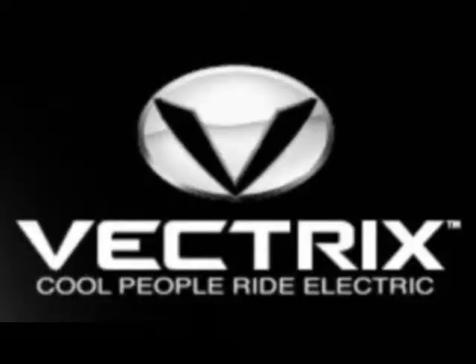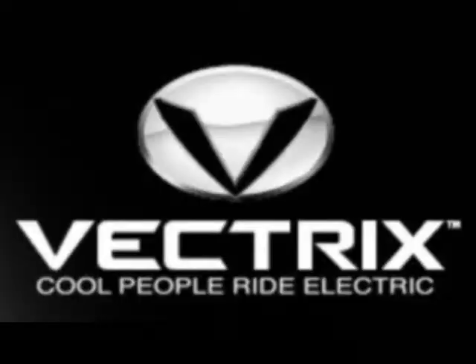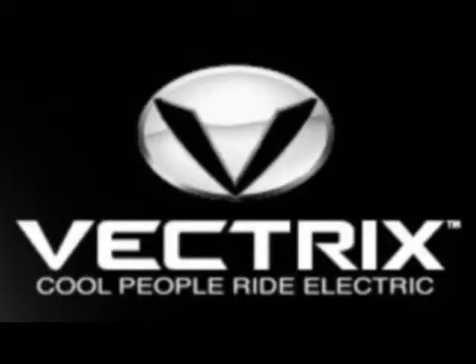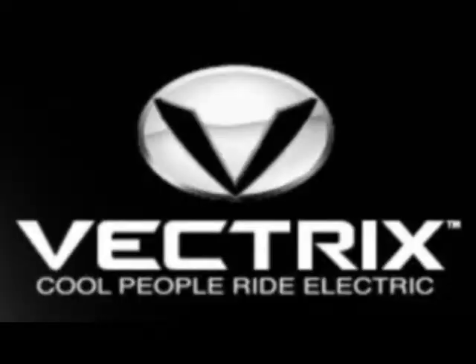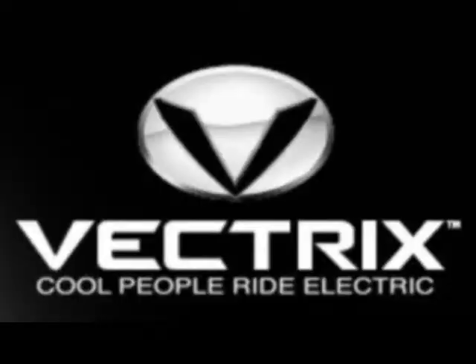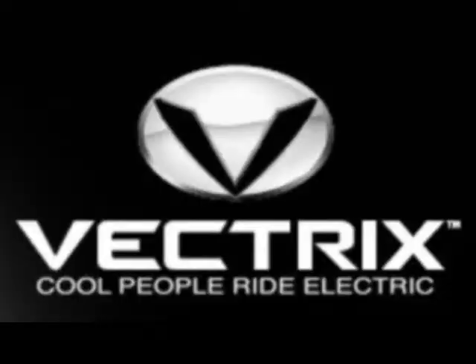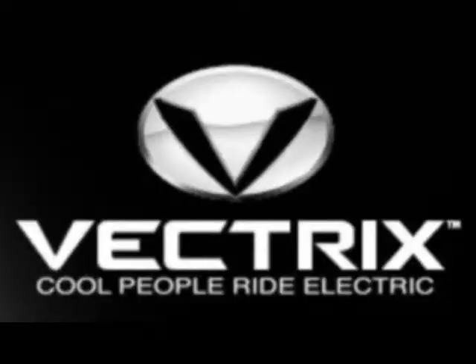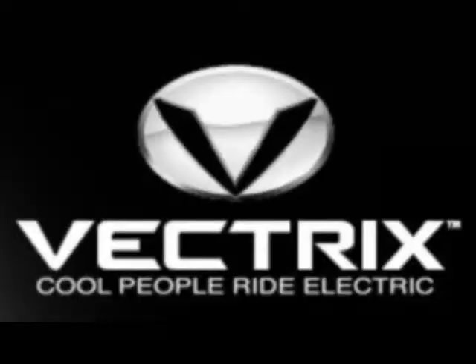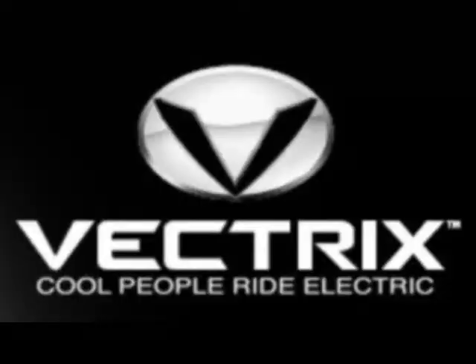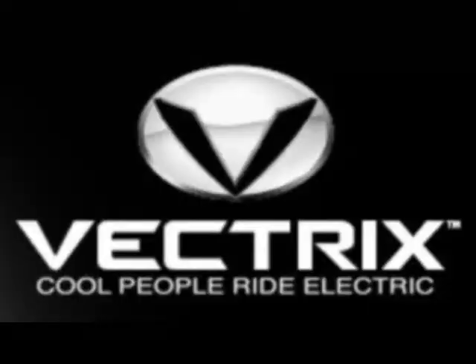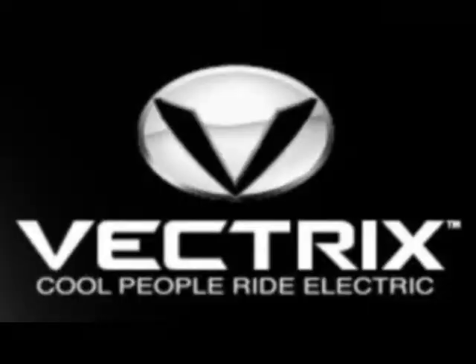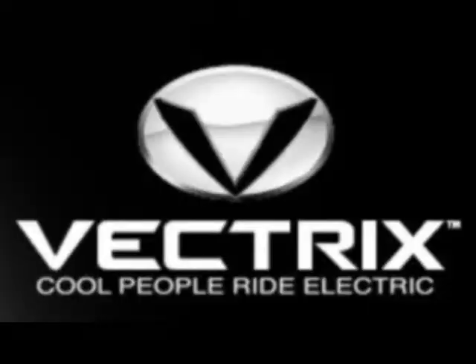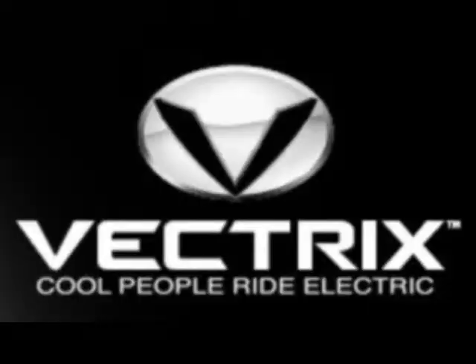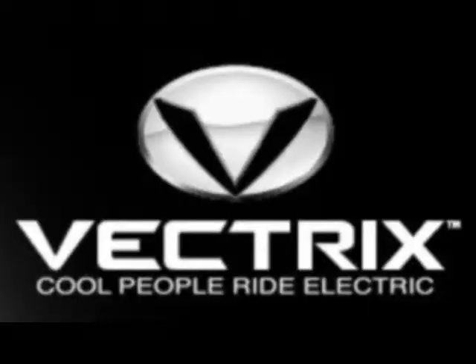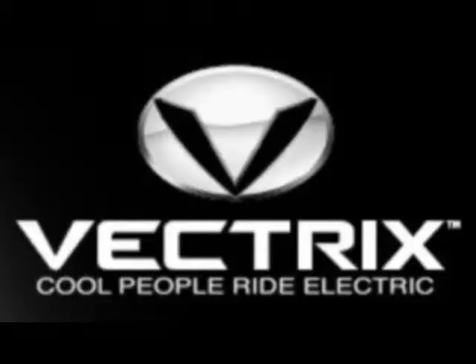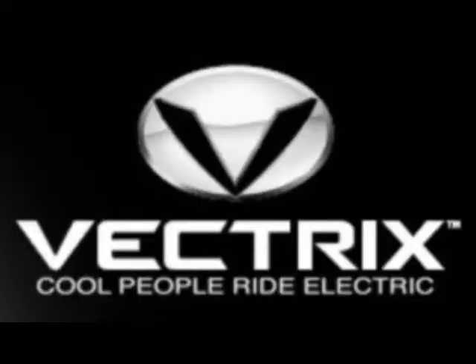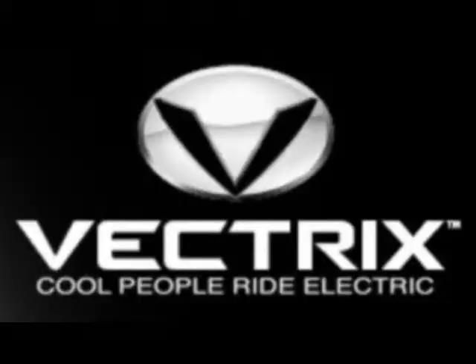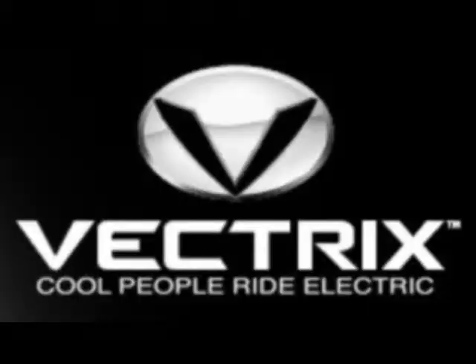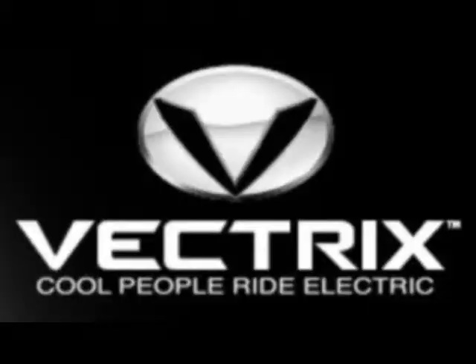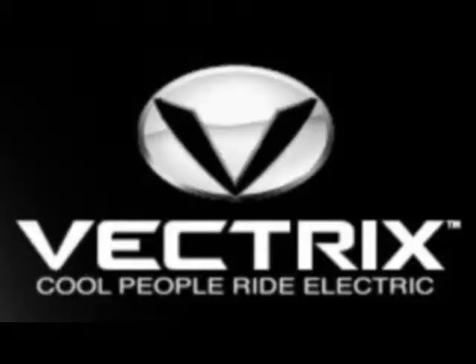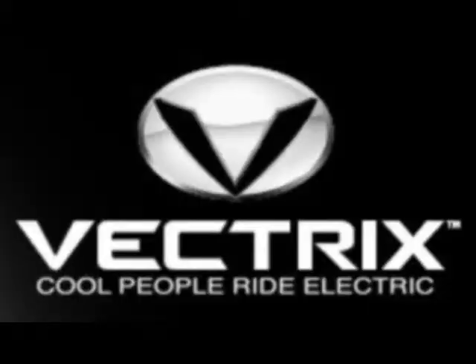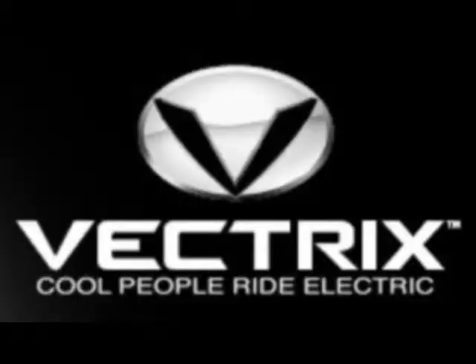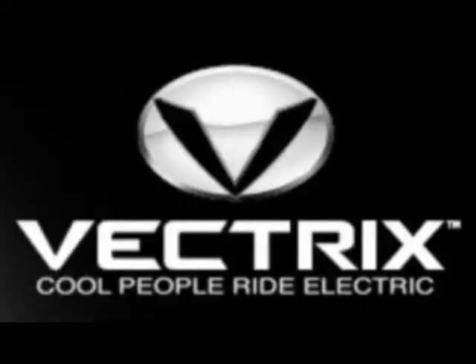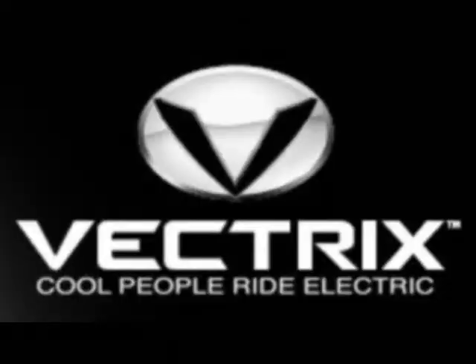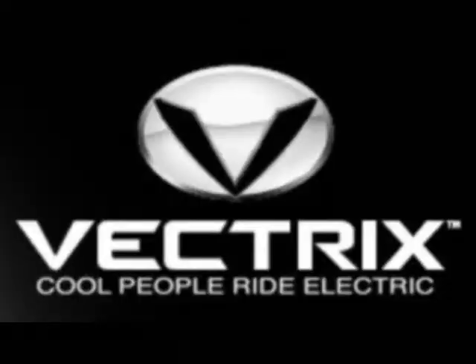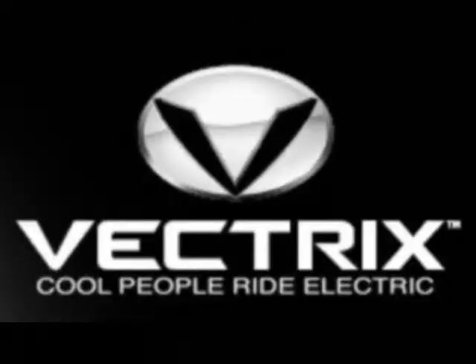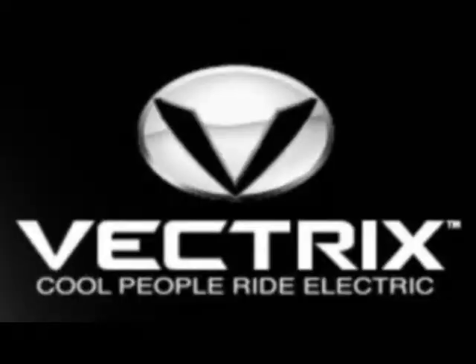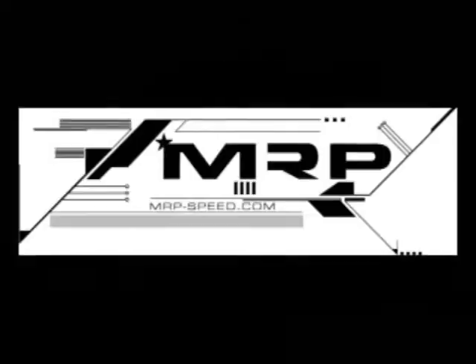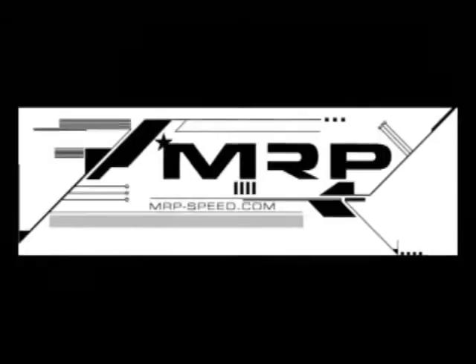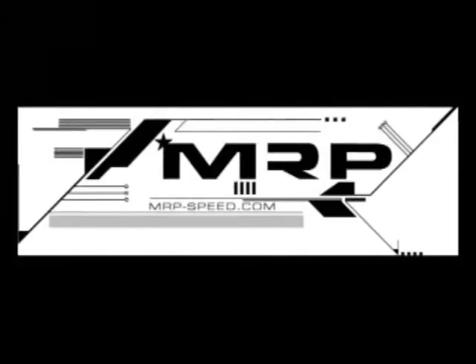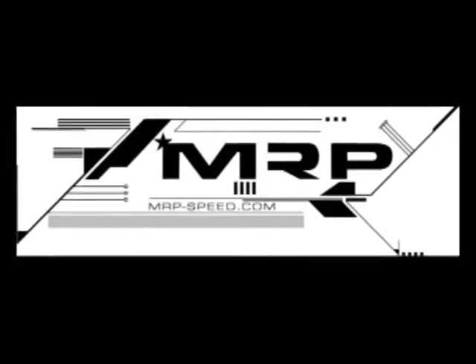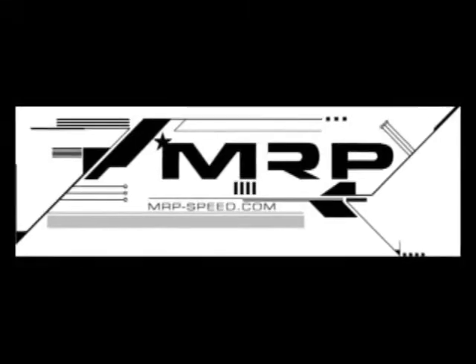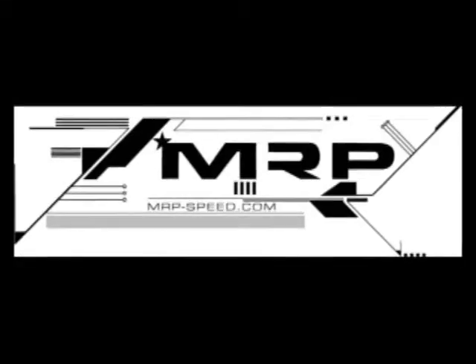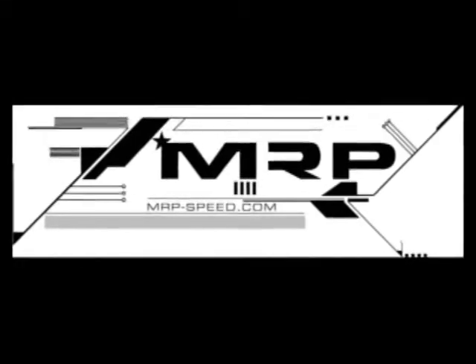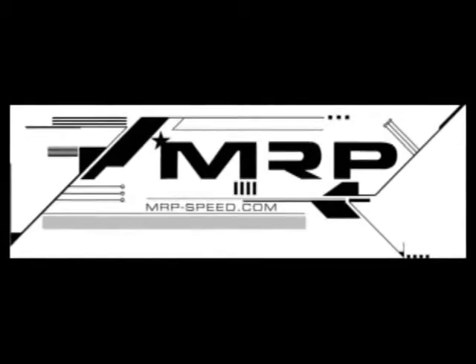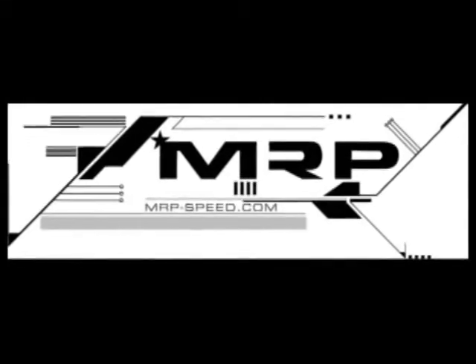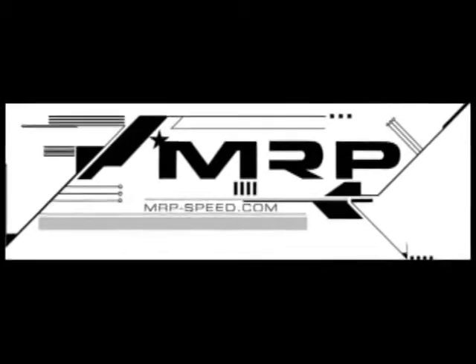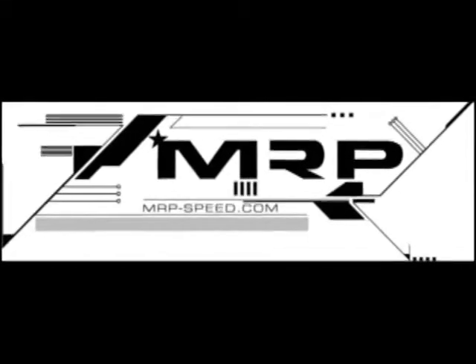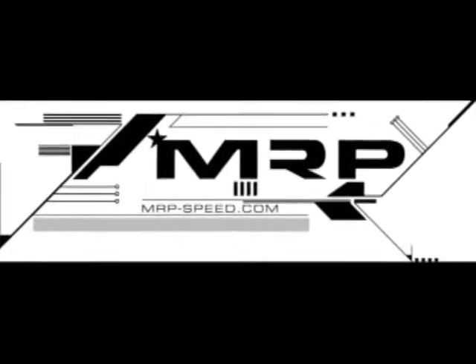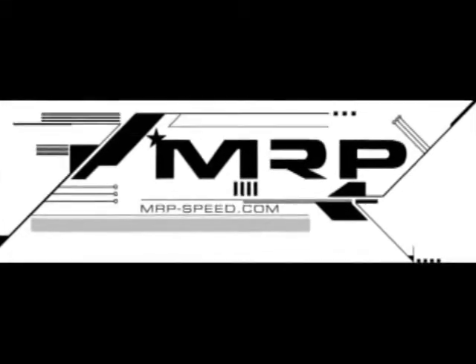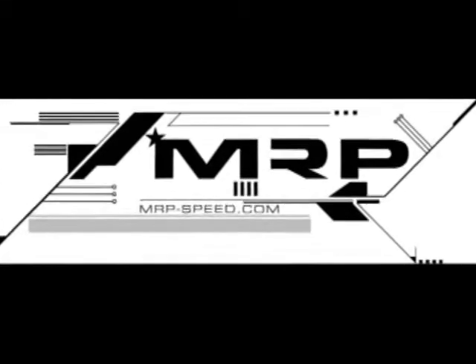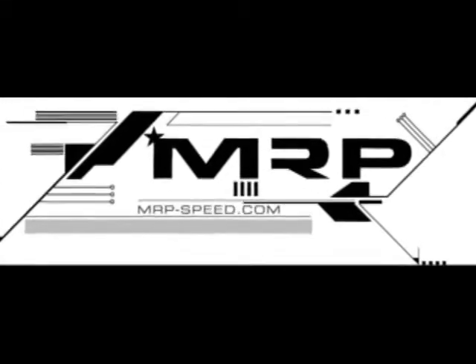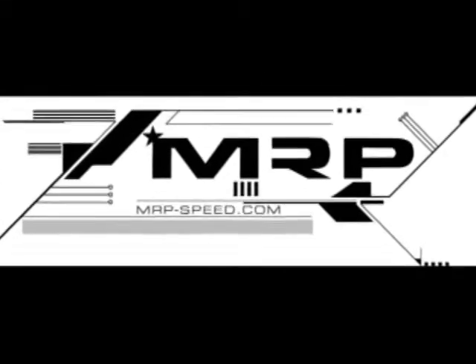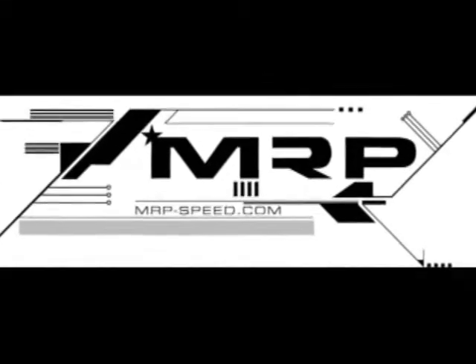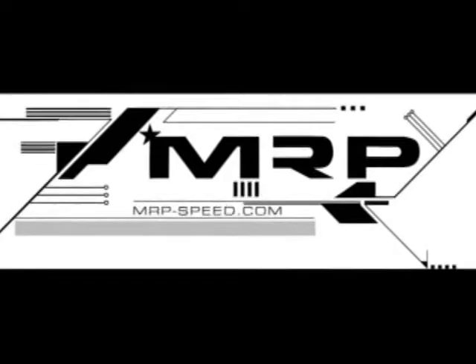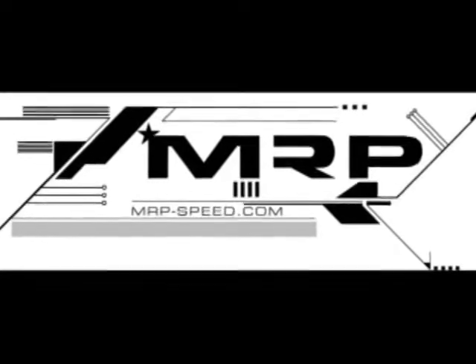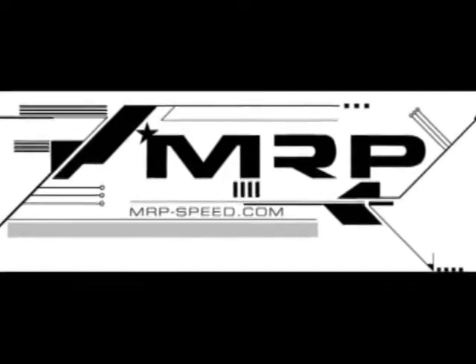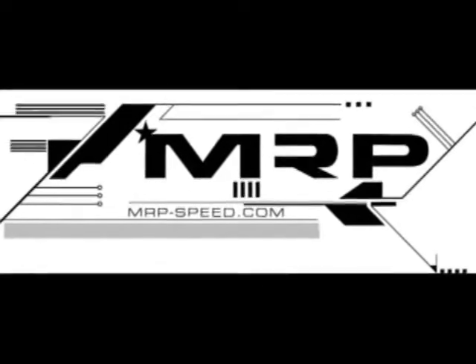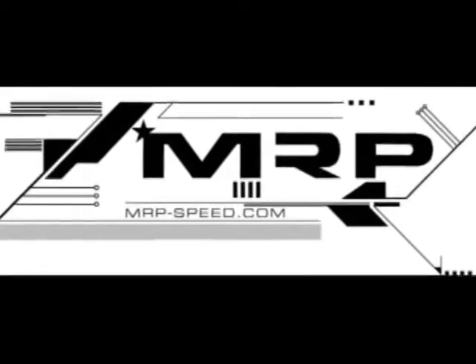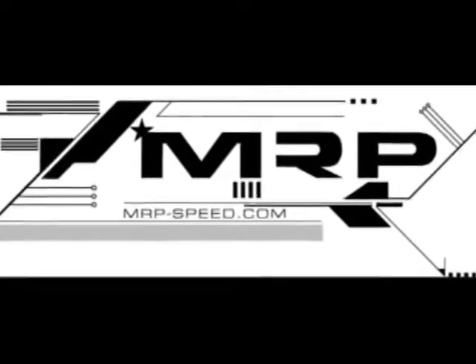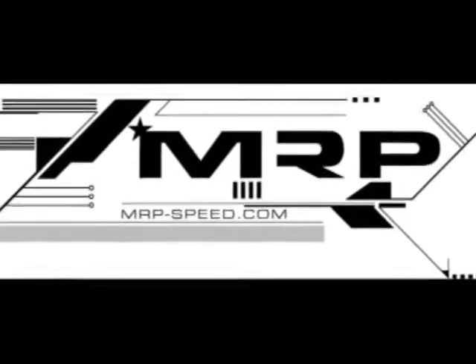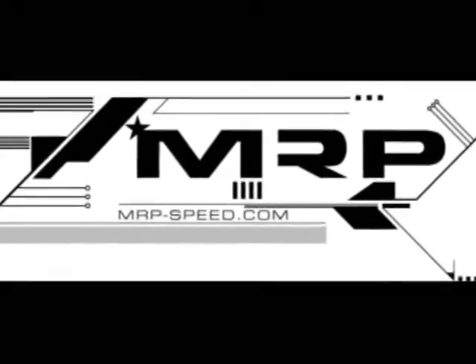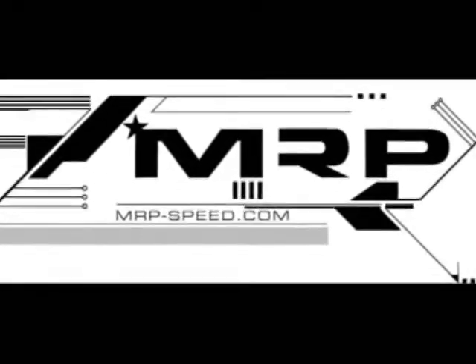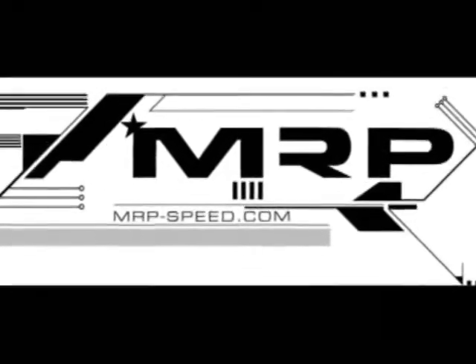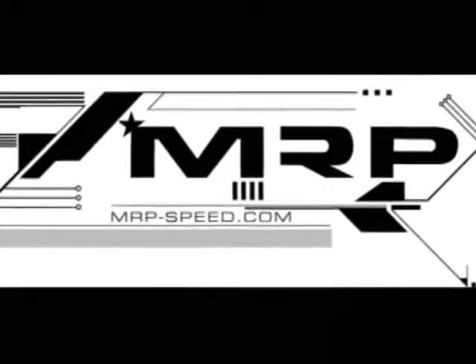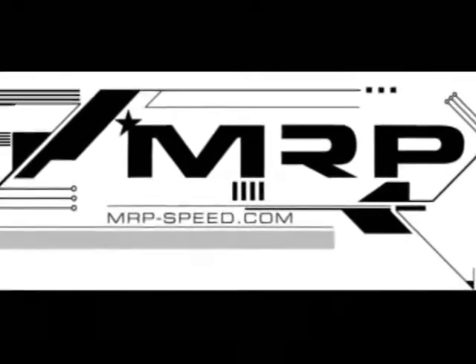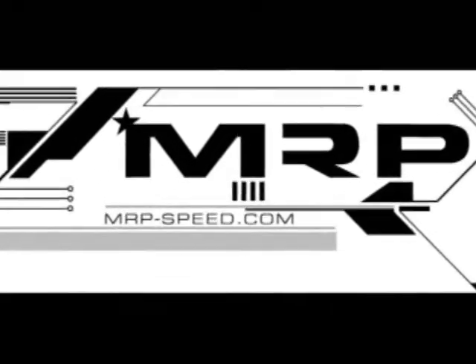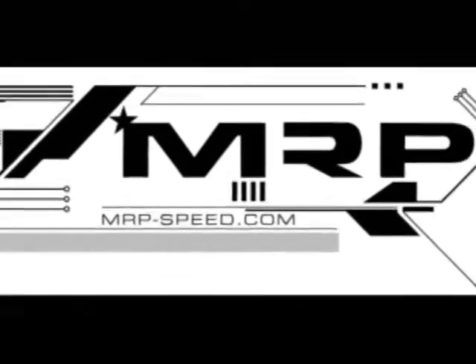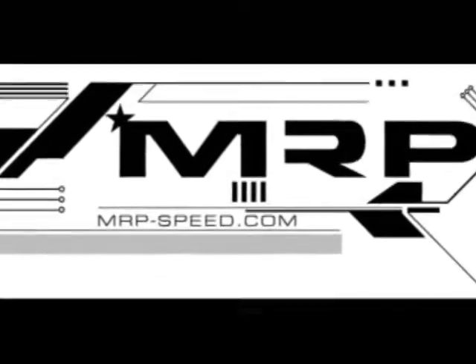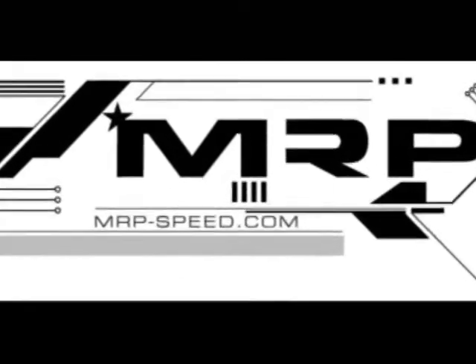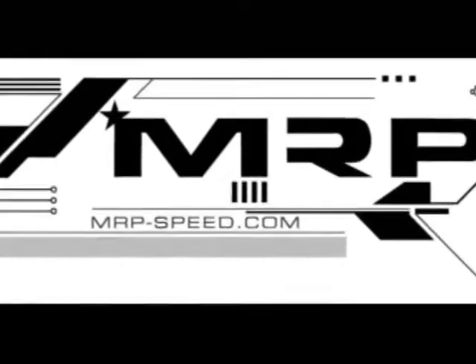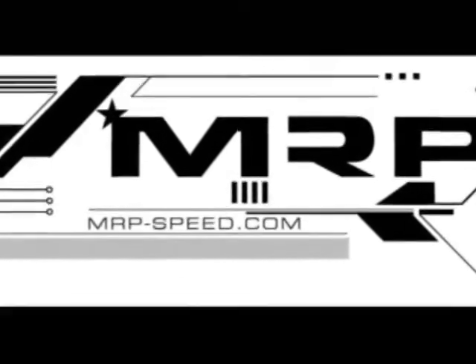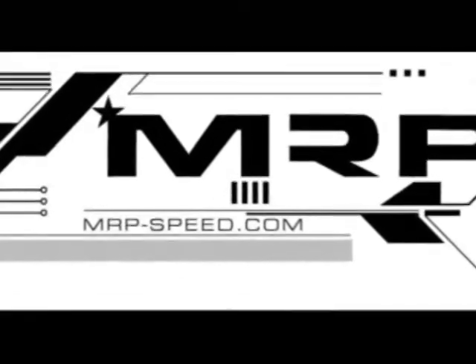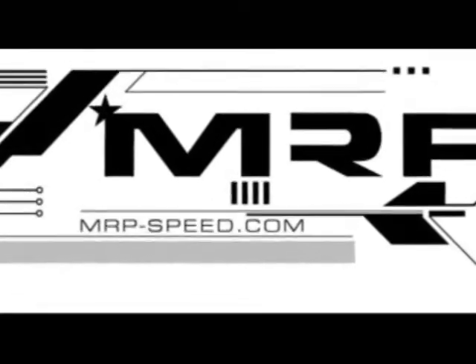We love the Vectrex scooter. If you get a chance, make sure to buy one or see one at your local dealer, and visit us at MRP-SPEED.com.